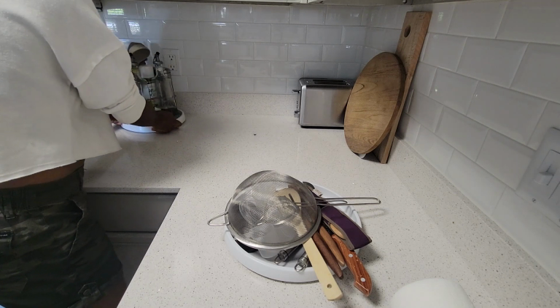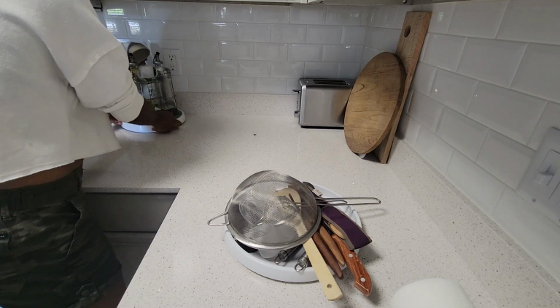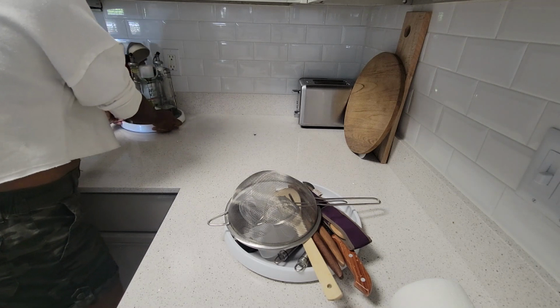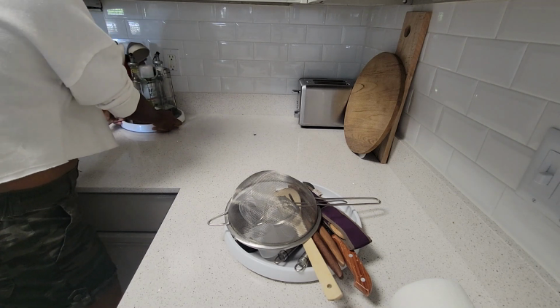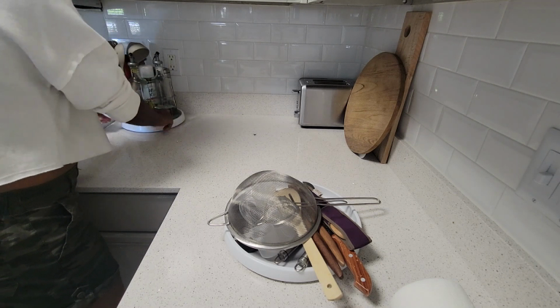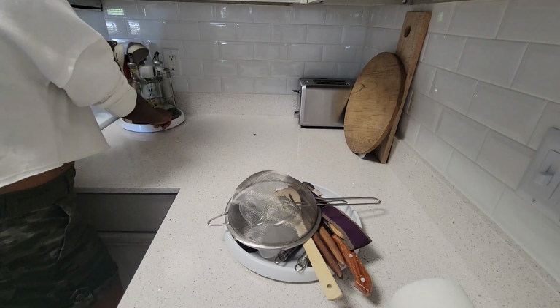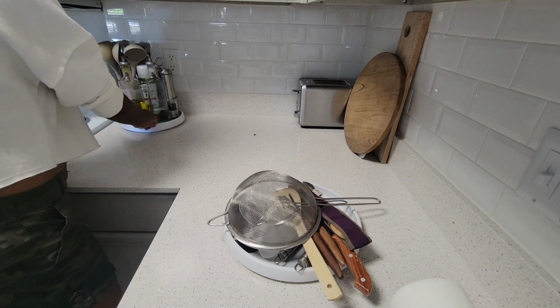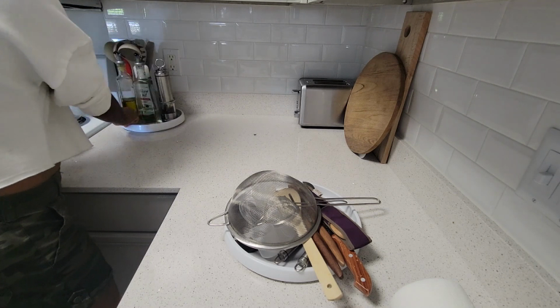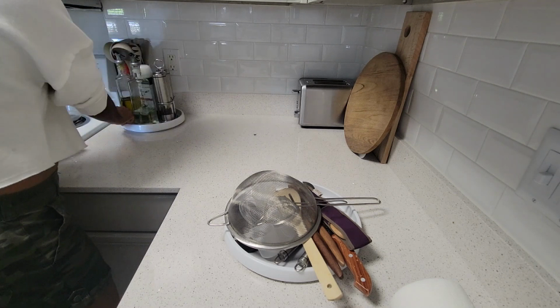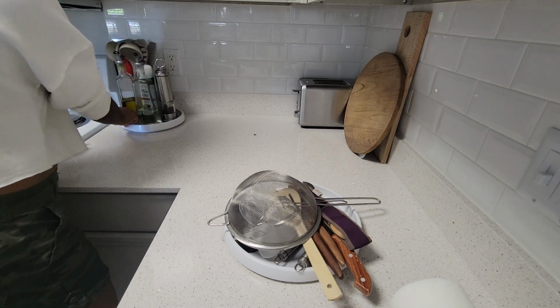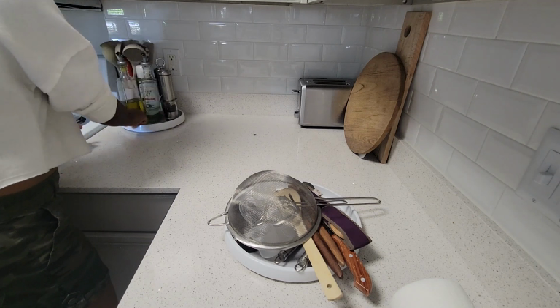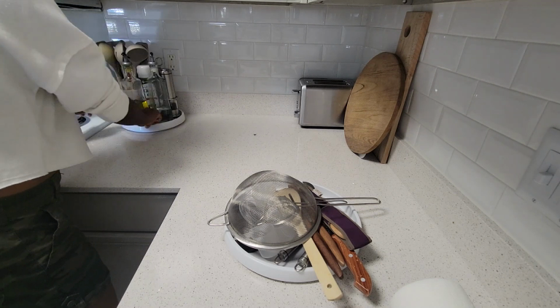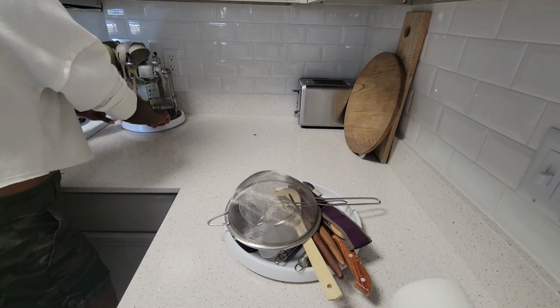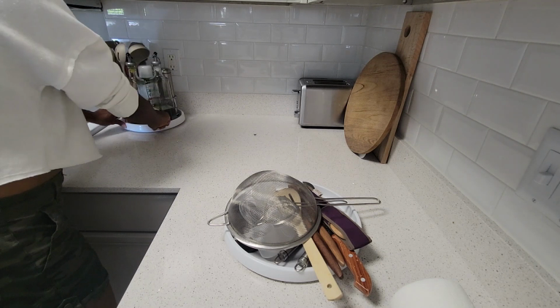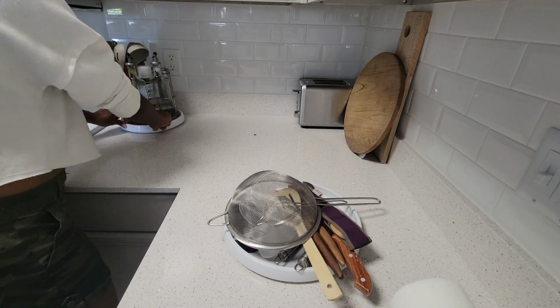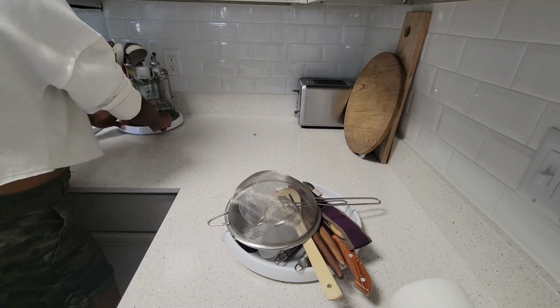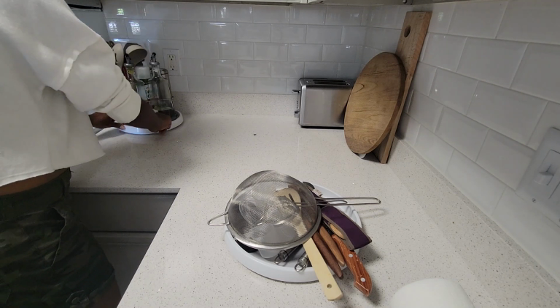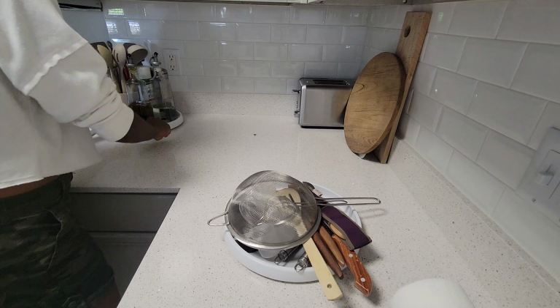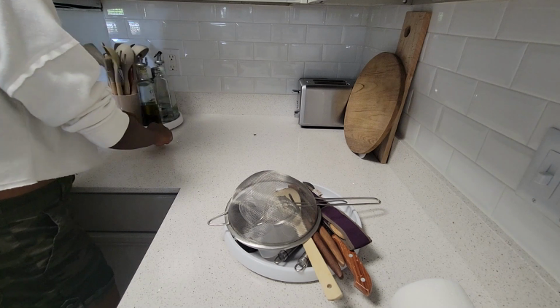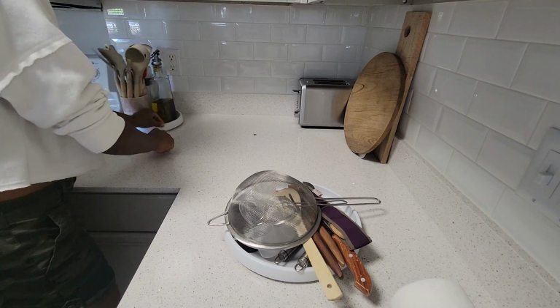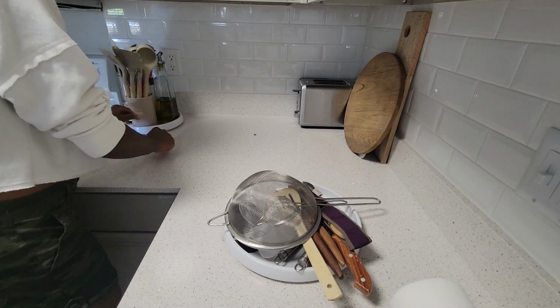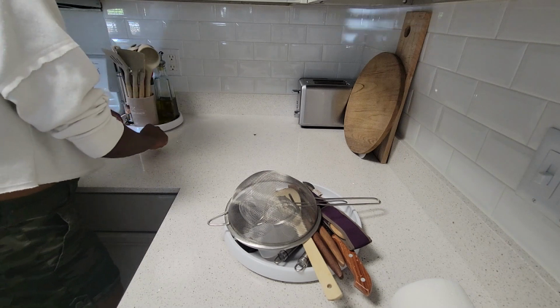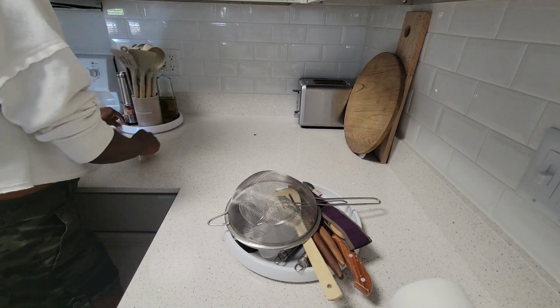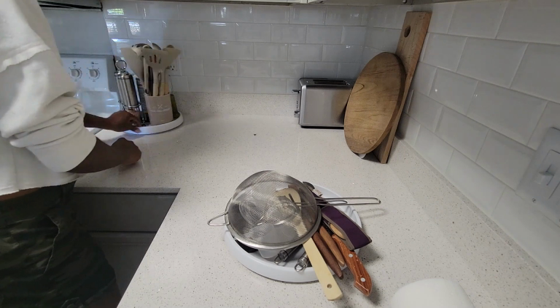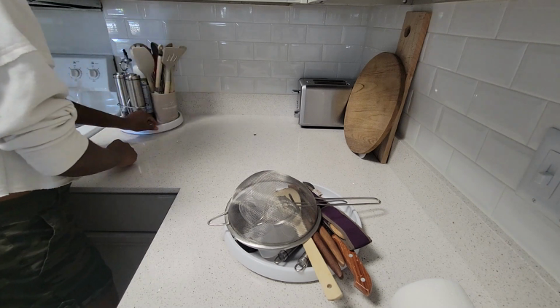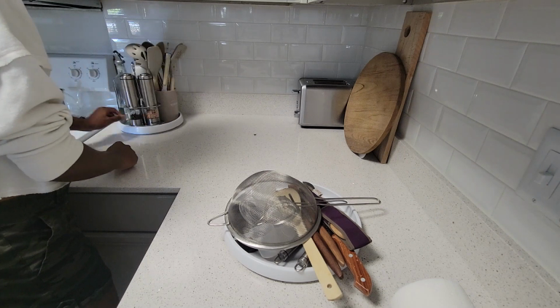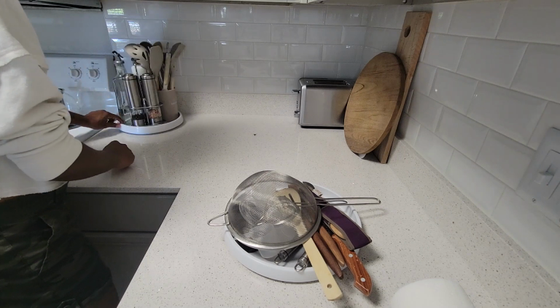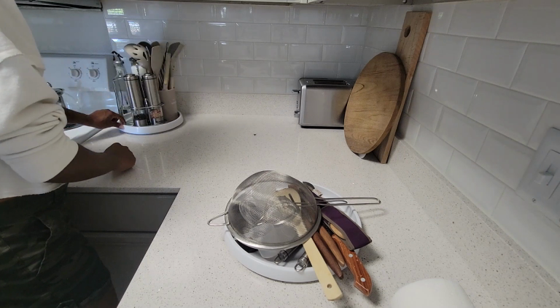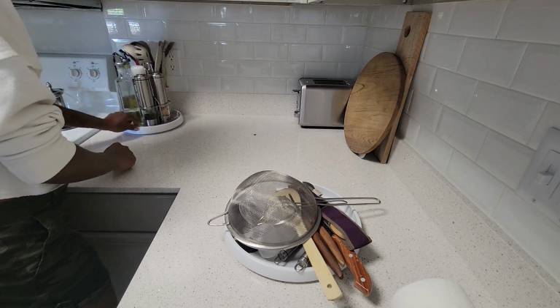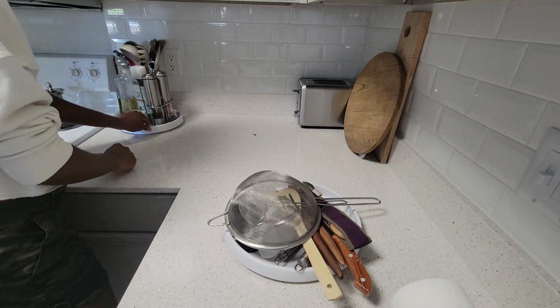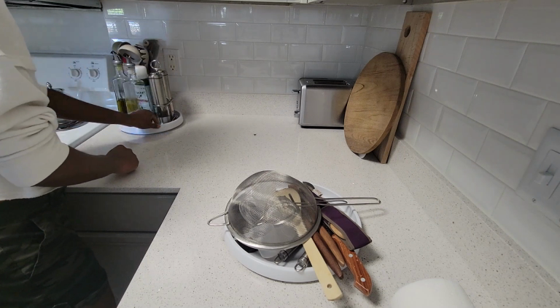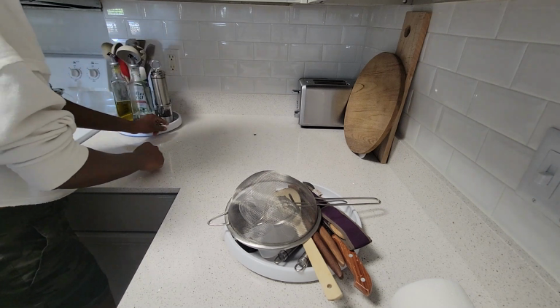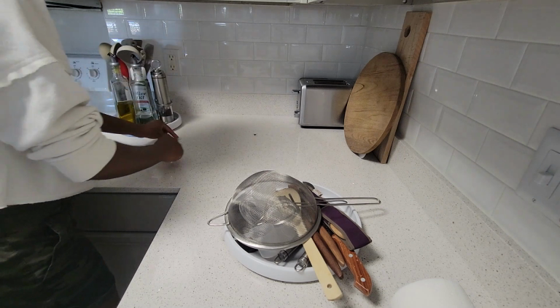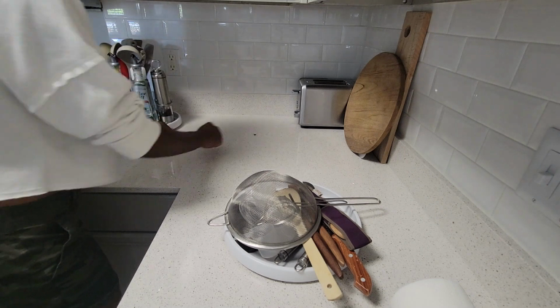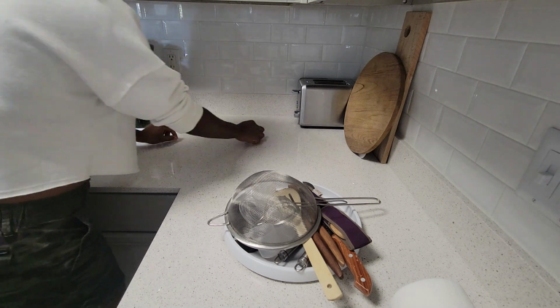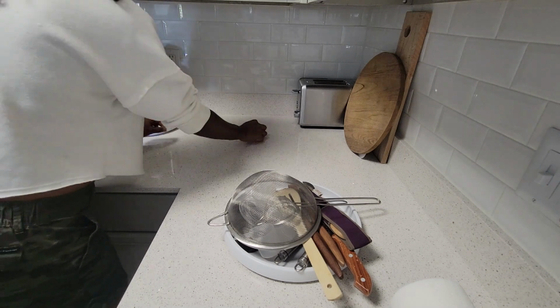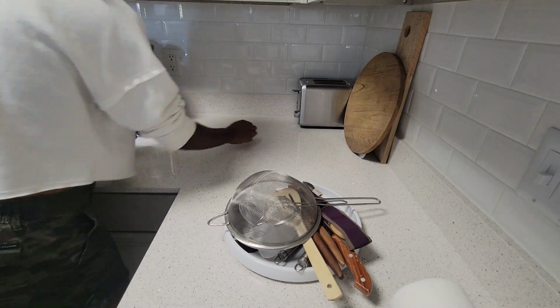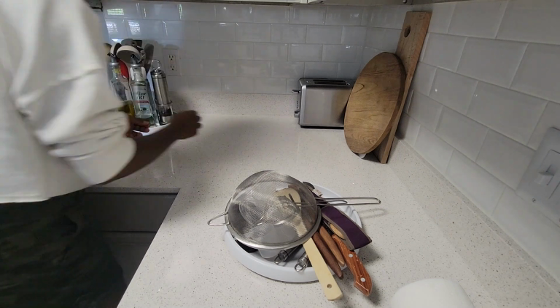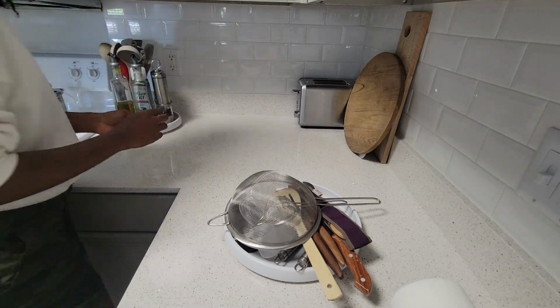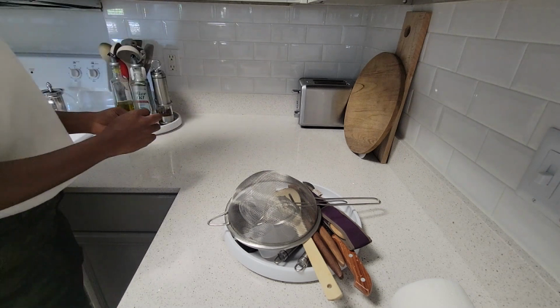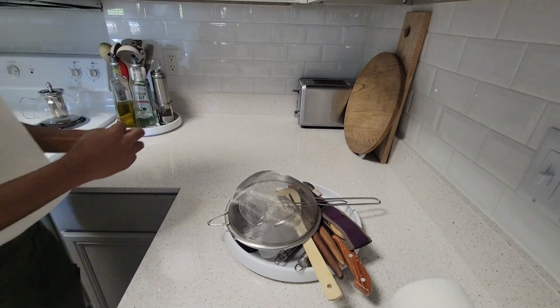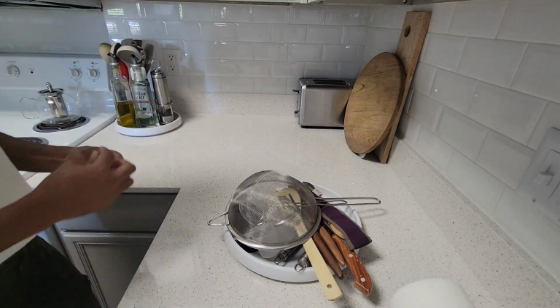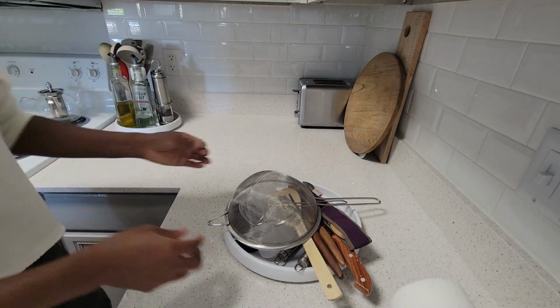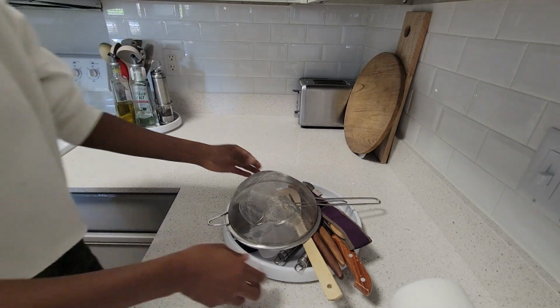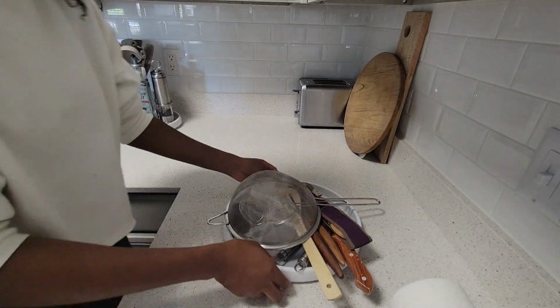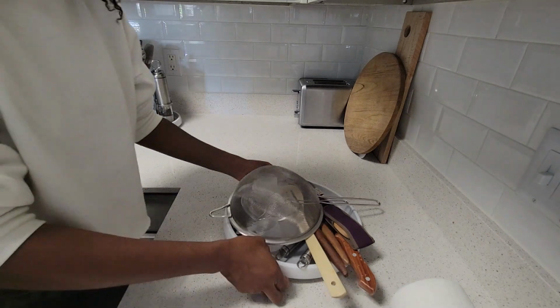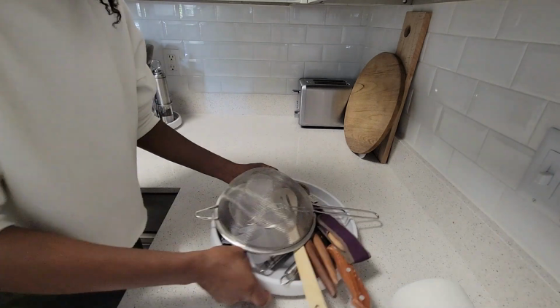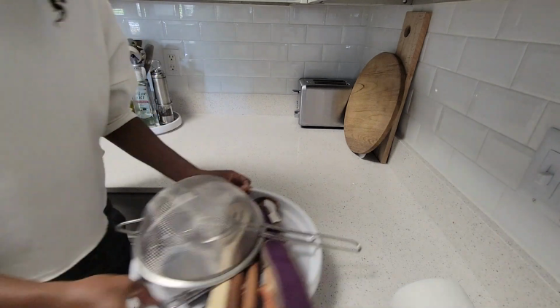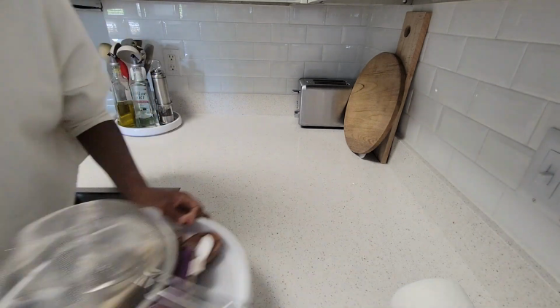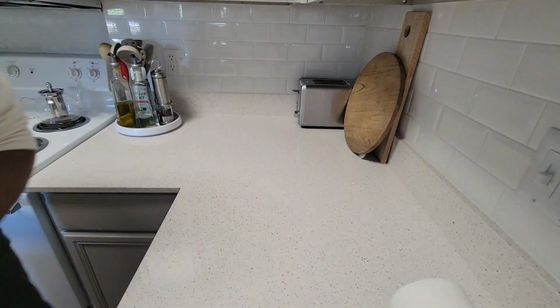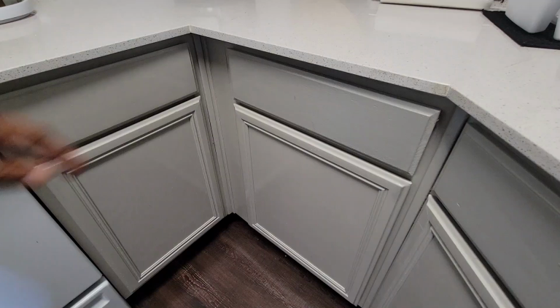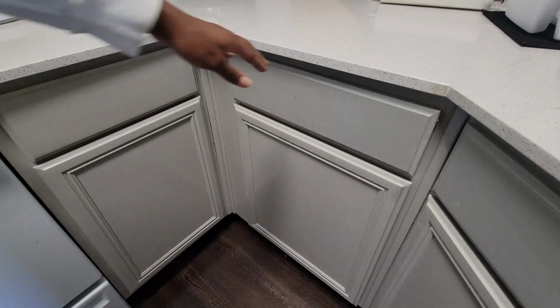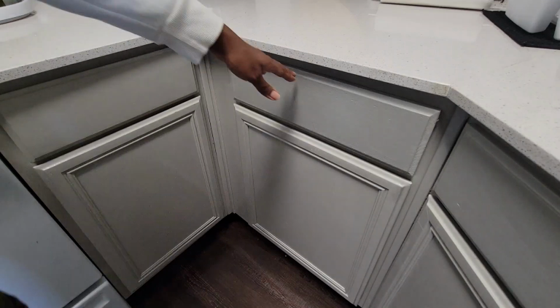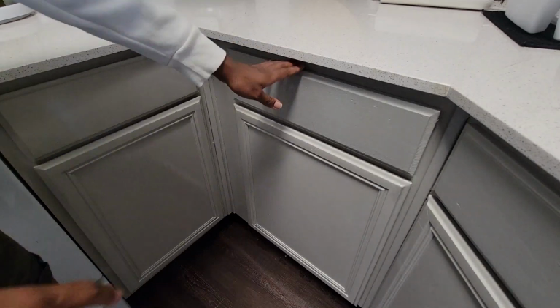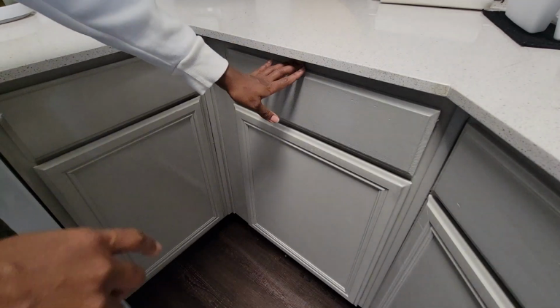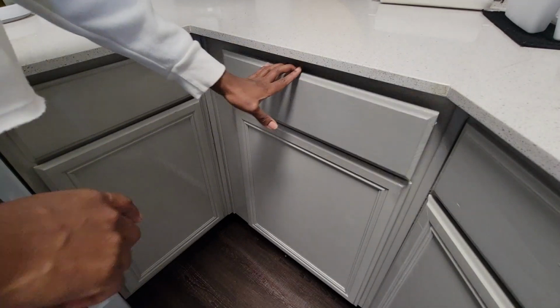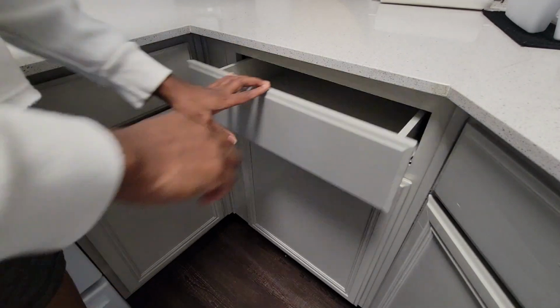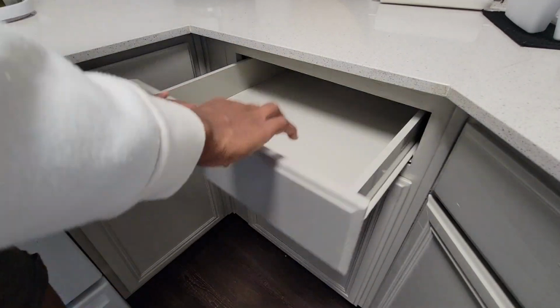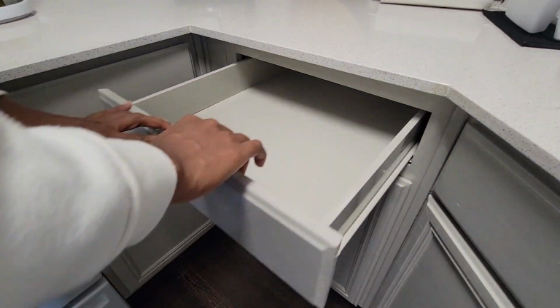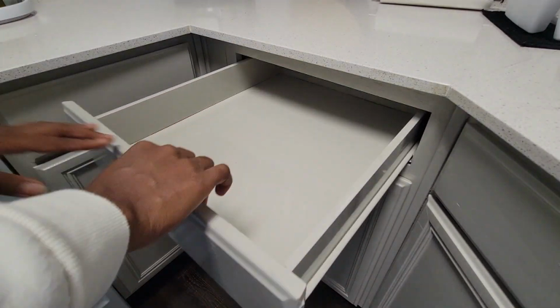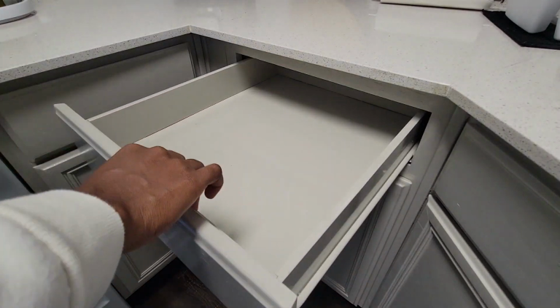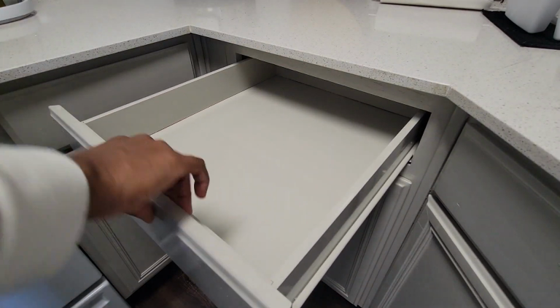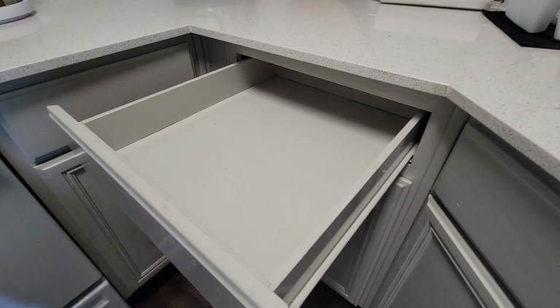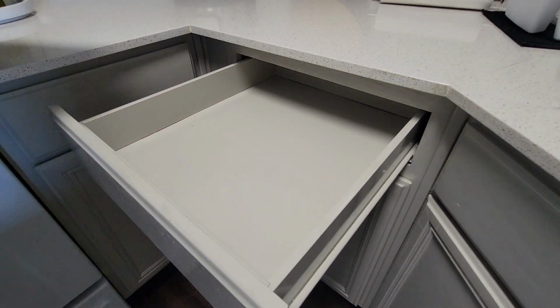I'm sure there's a scripture that says whatever you can do to bring joy to your kitchen, let it be so.